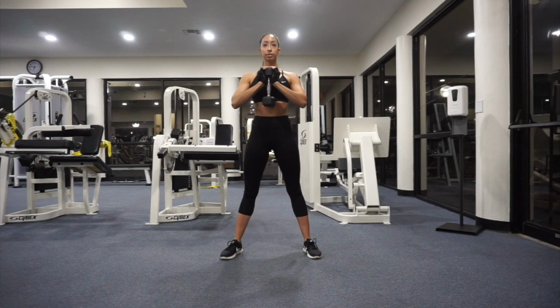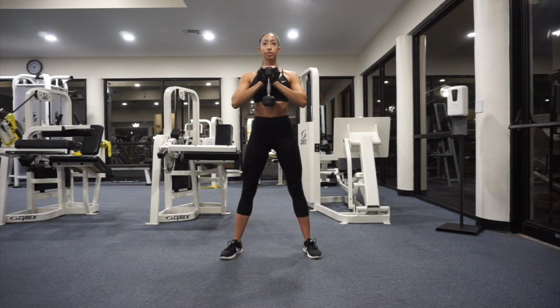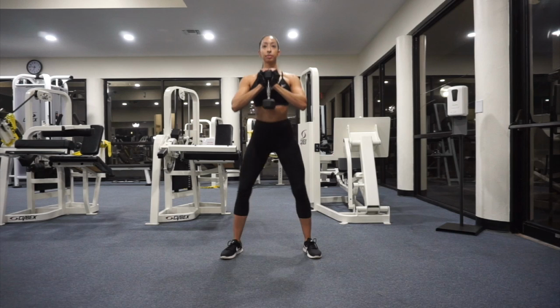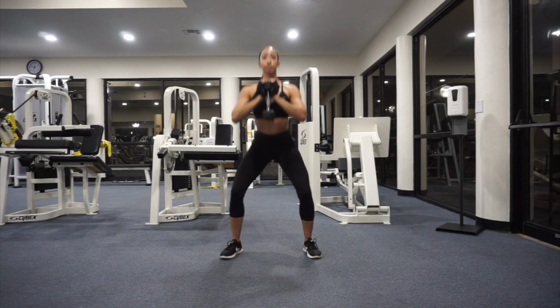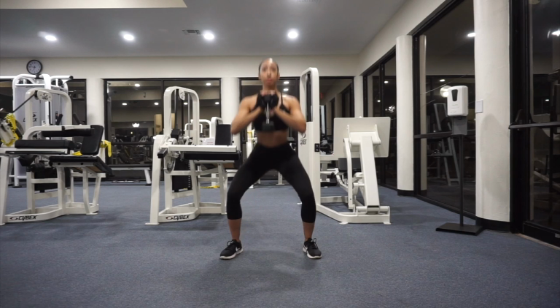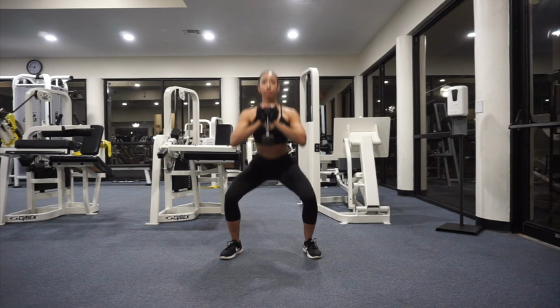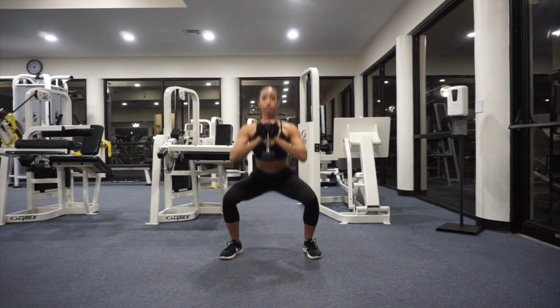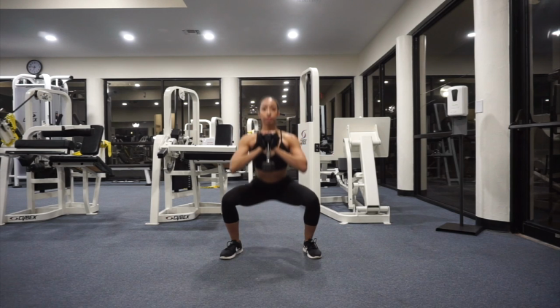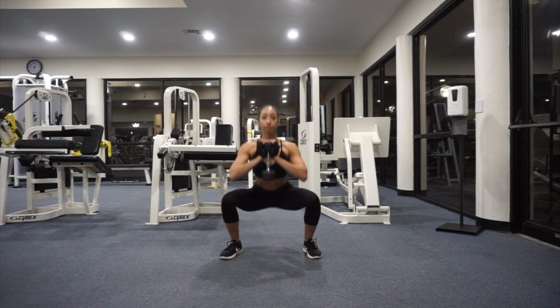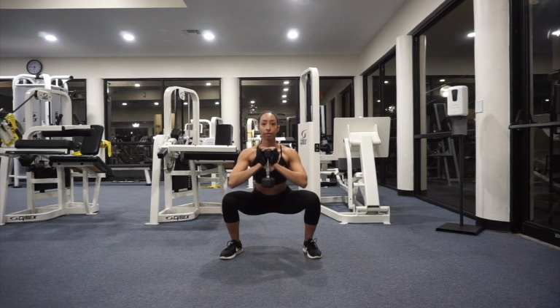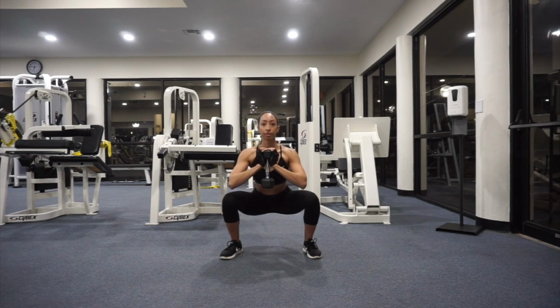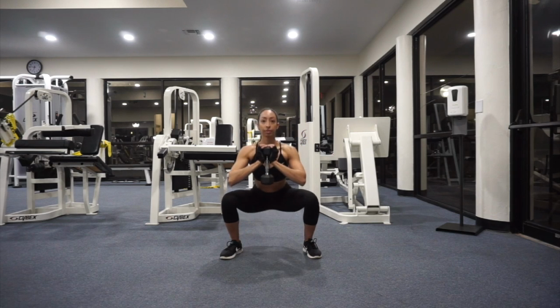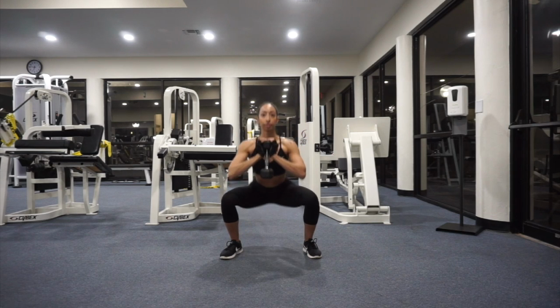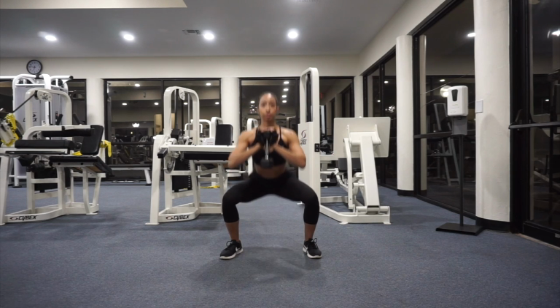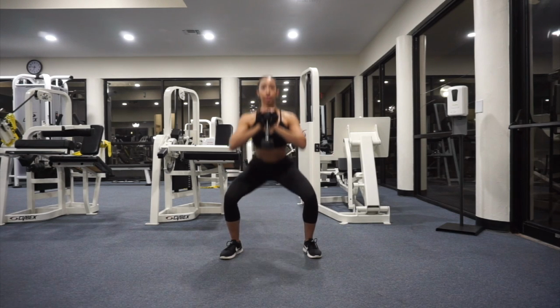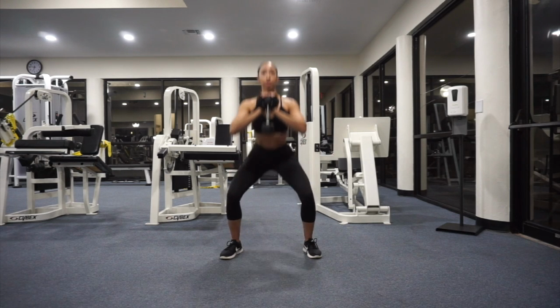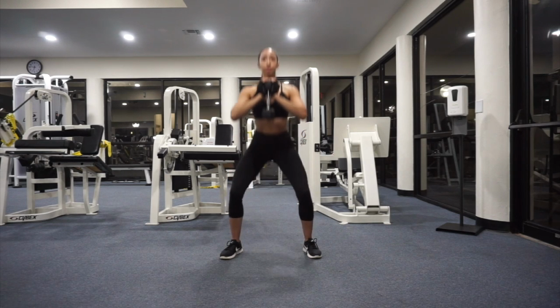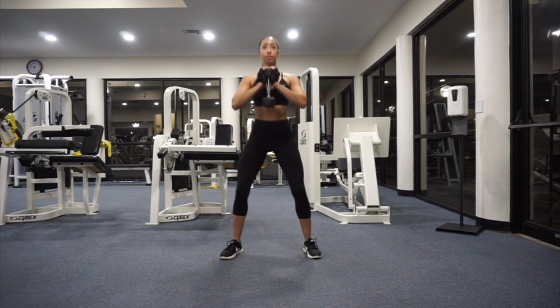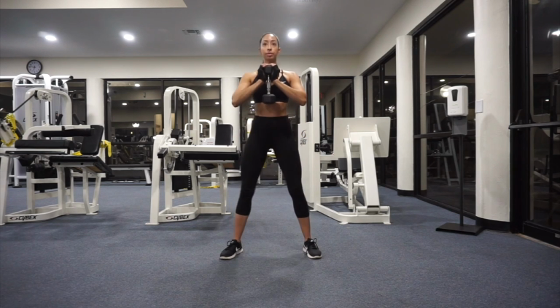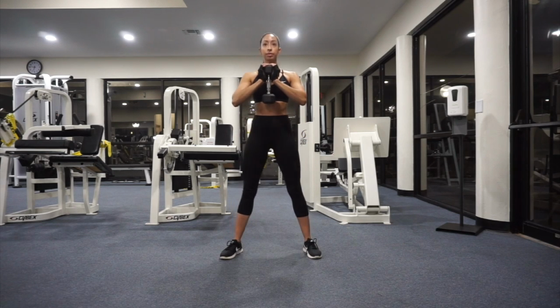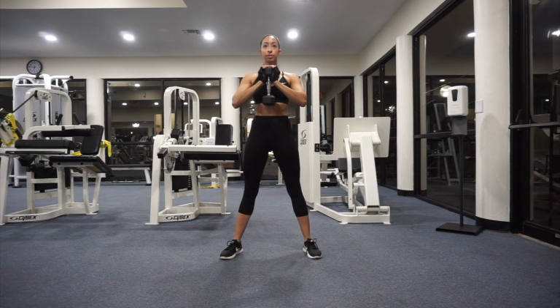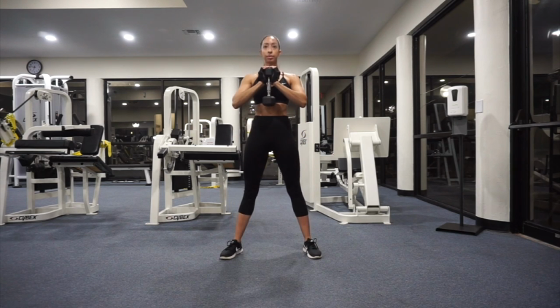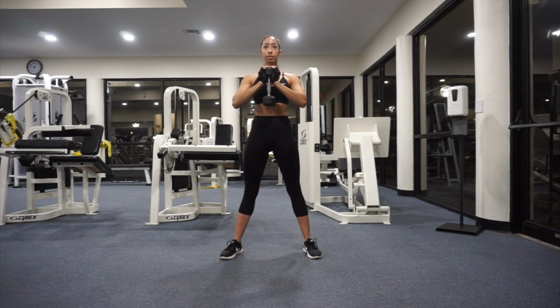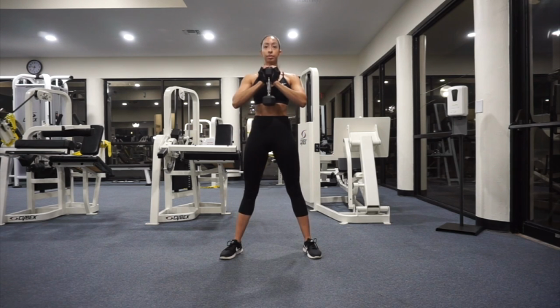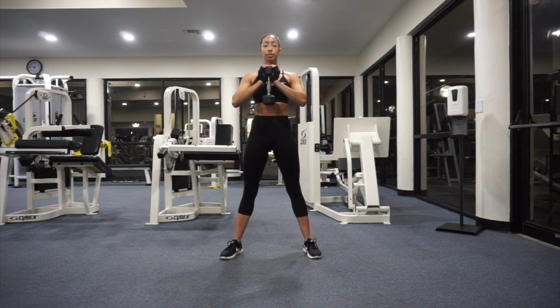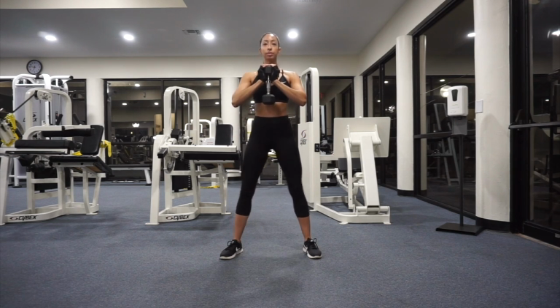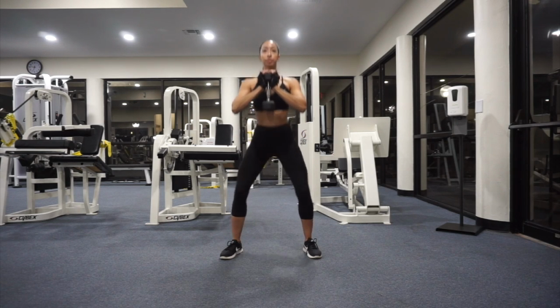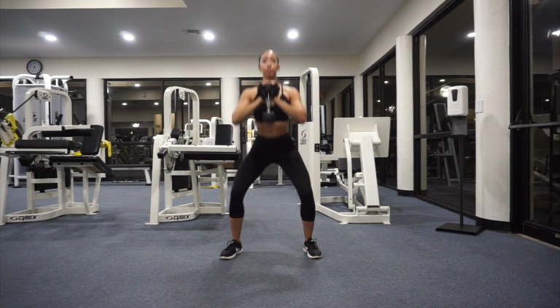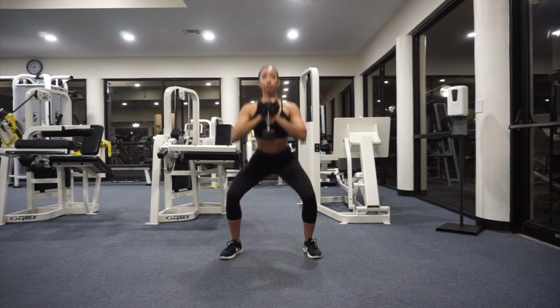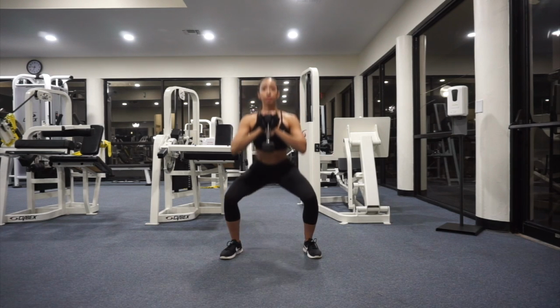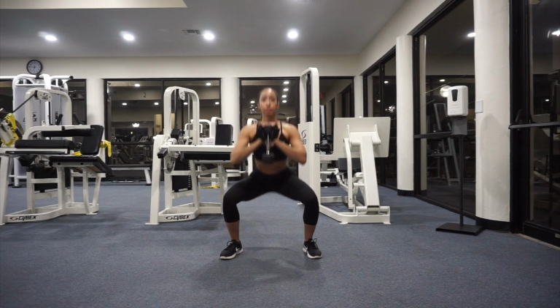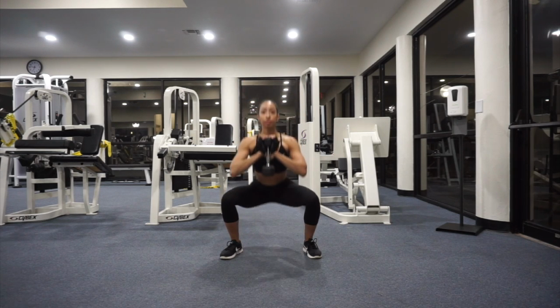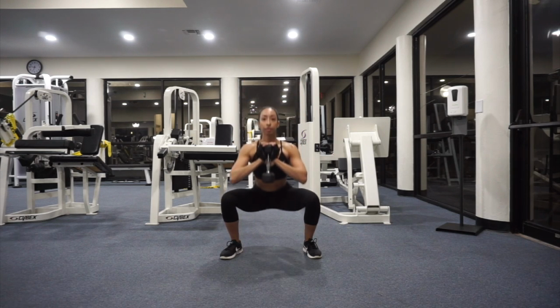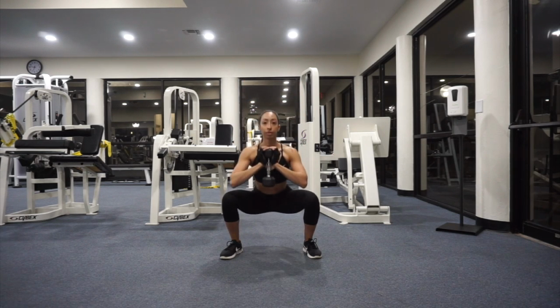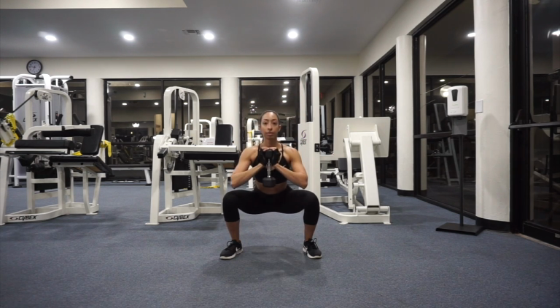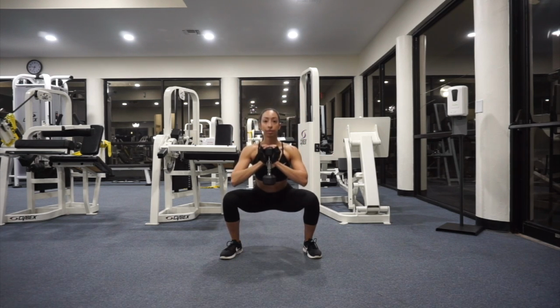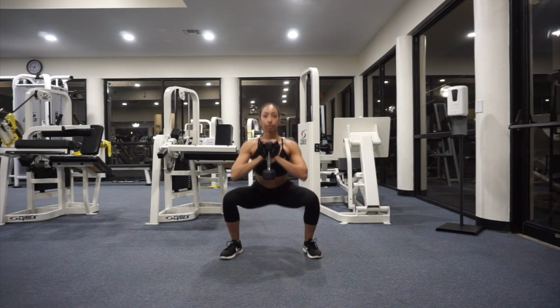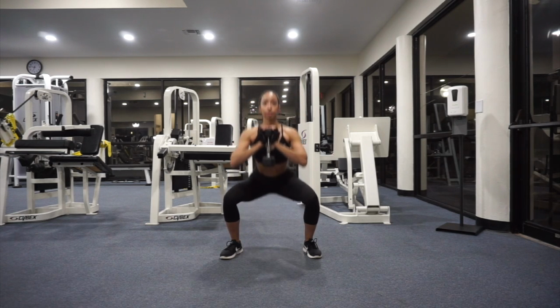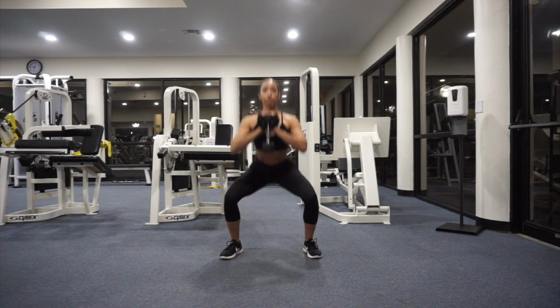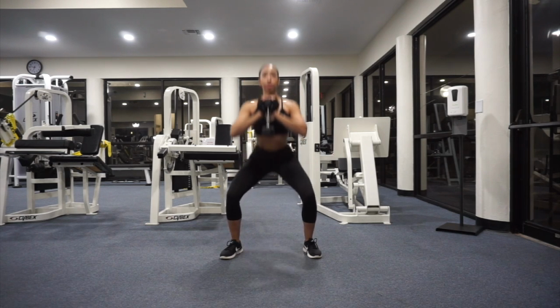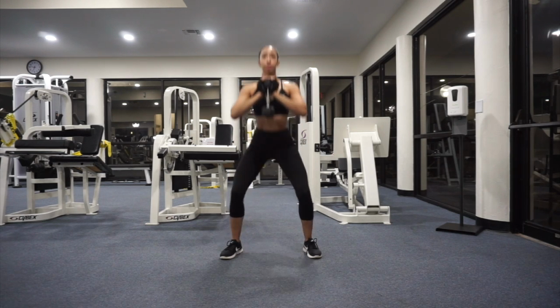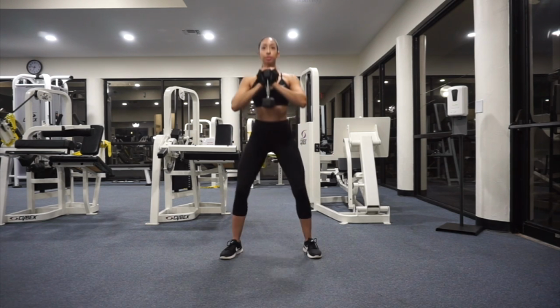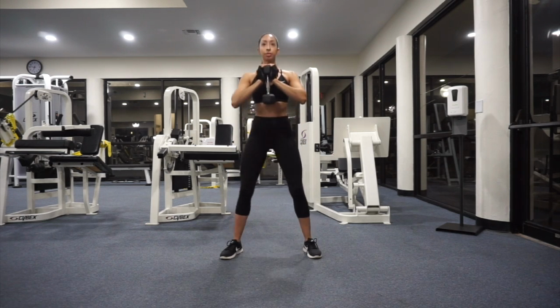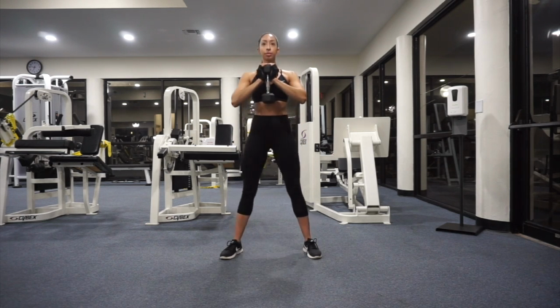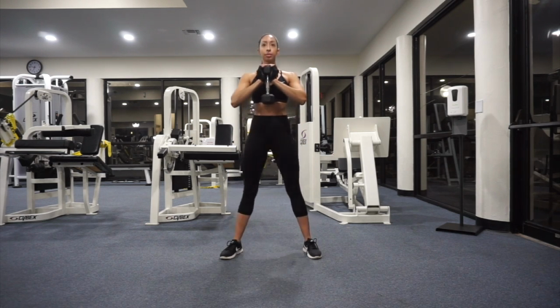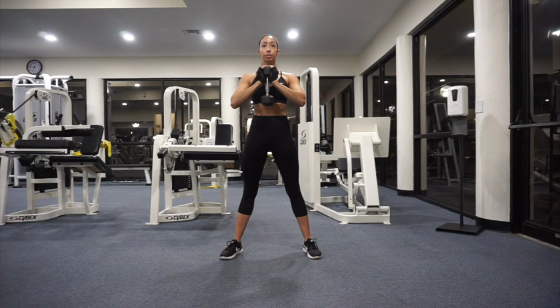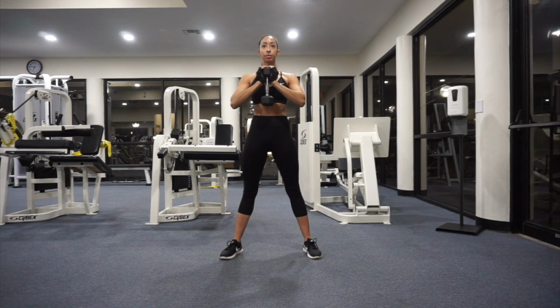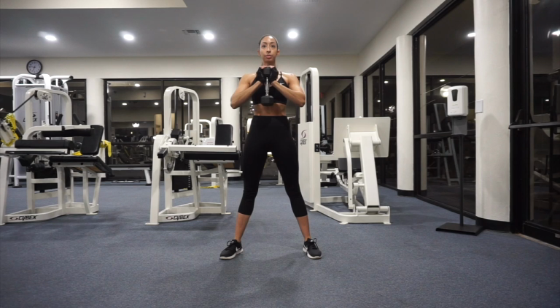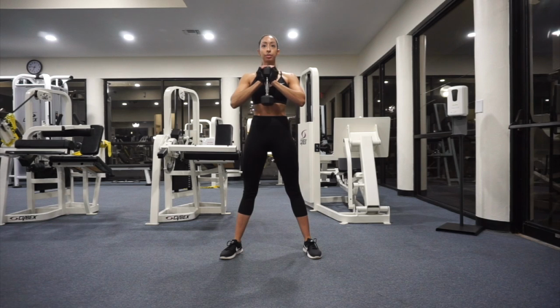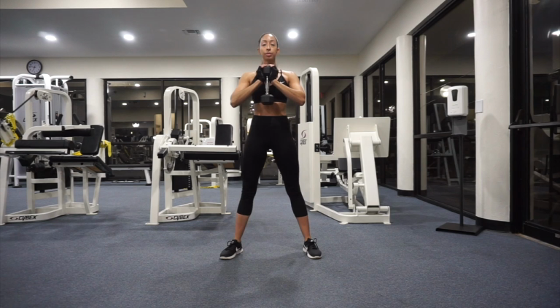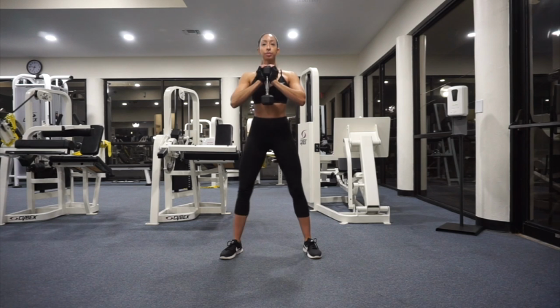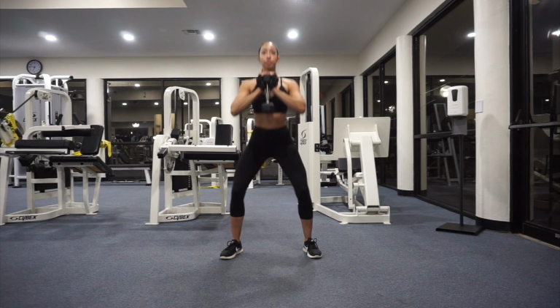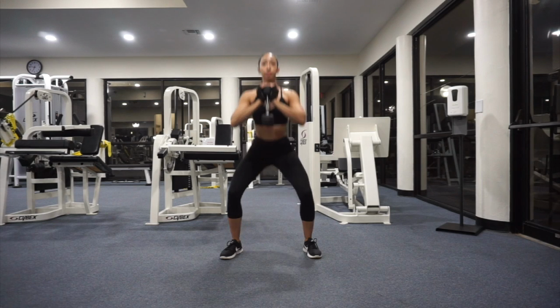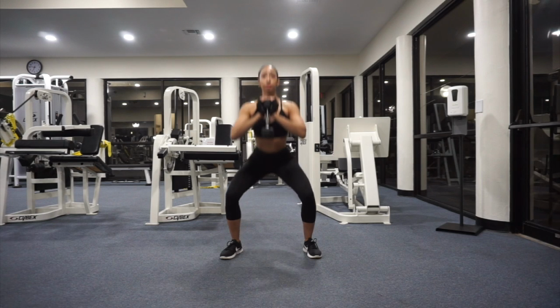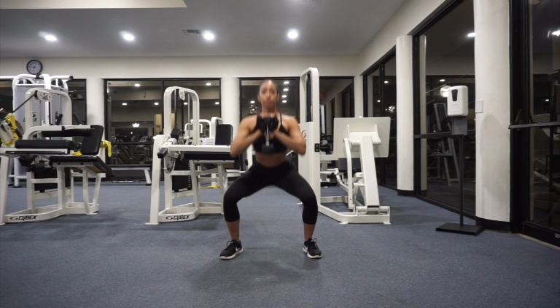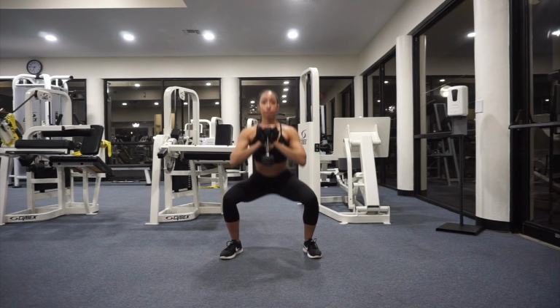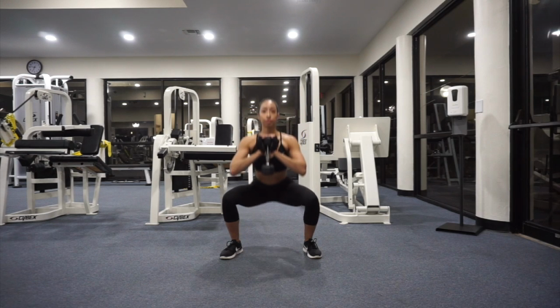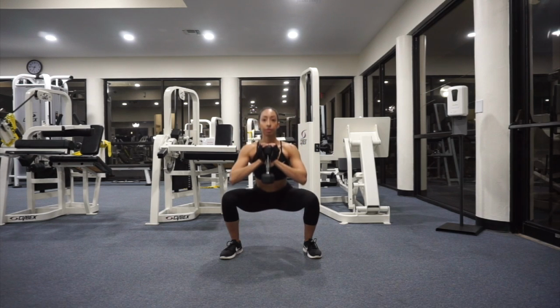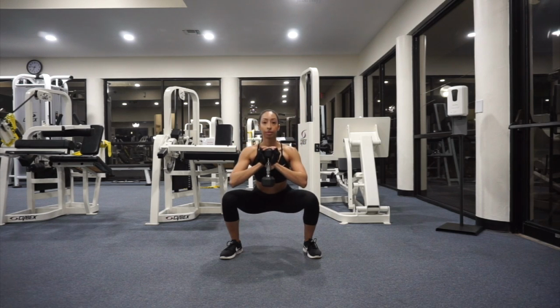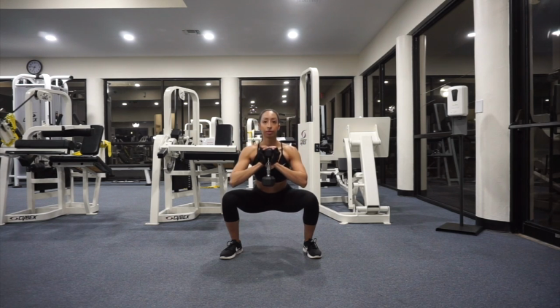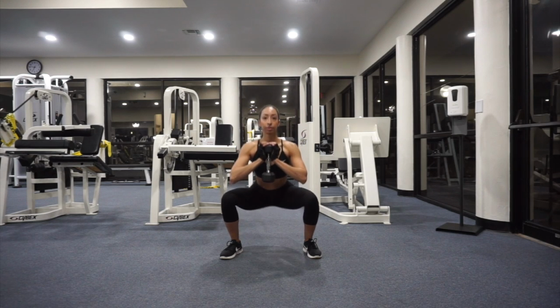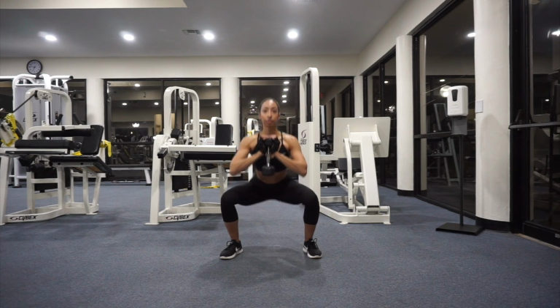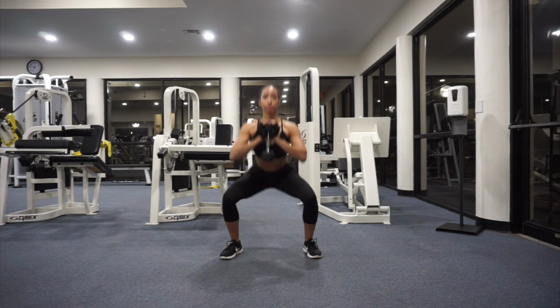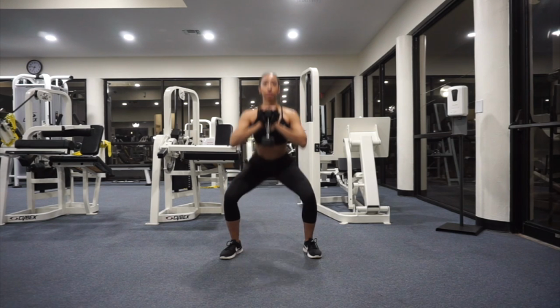Start by standing with your feet a little wider than hip-width apart. Hold a dumbbell vertically underneath your chin with both hands against your chest.